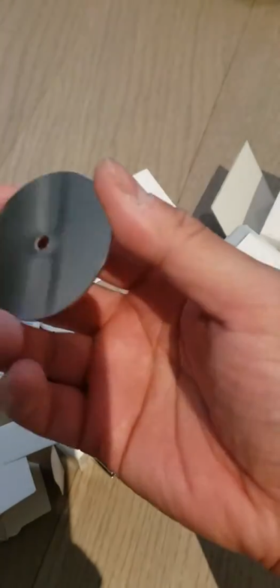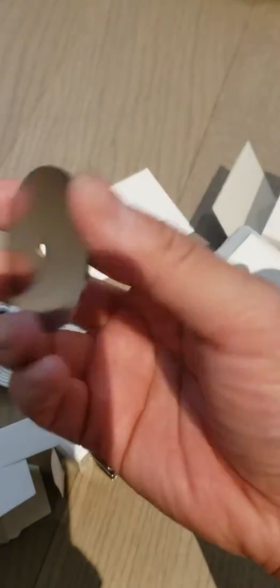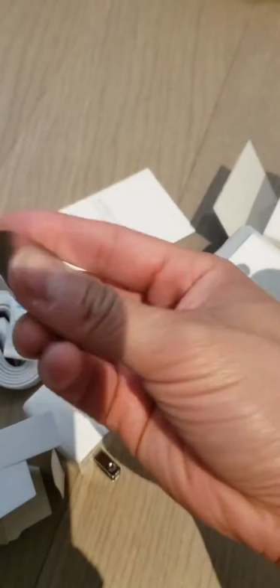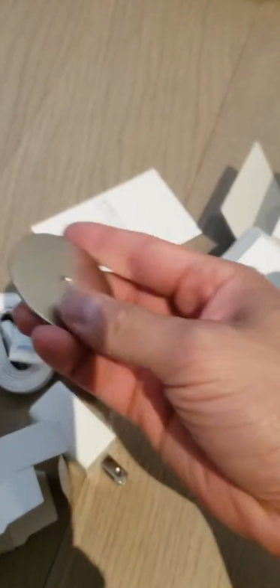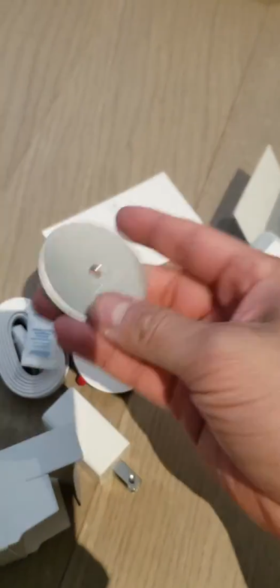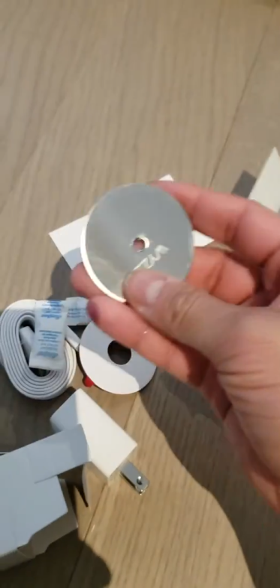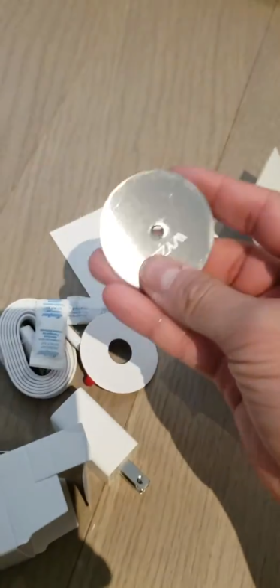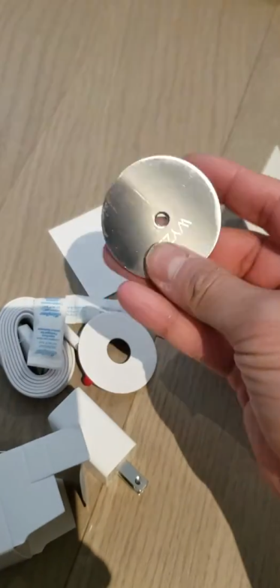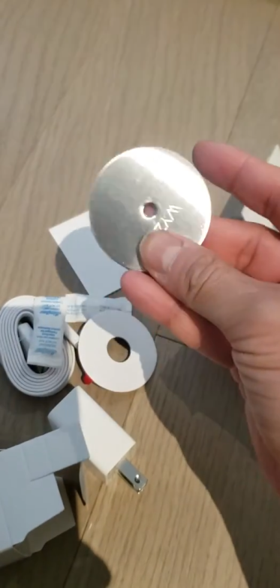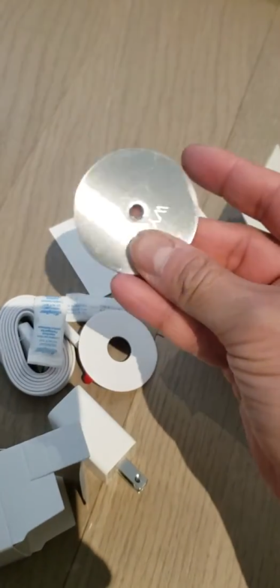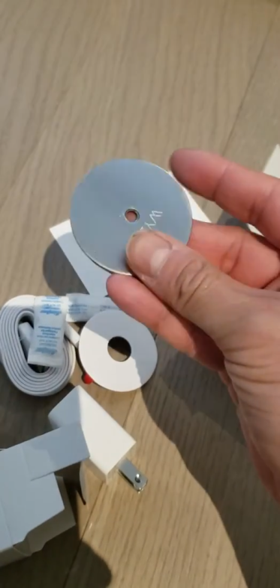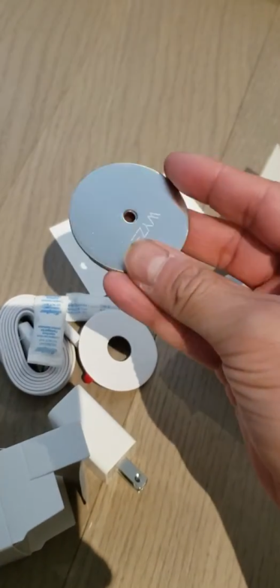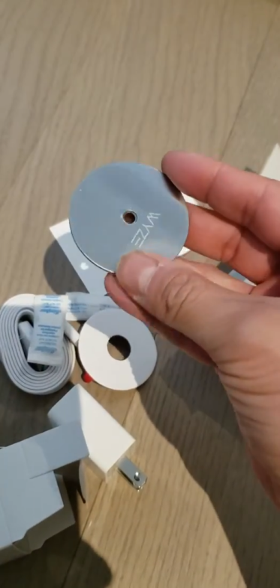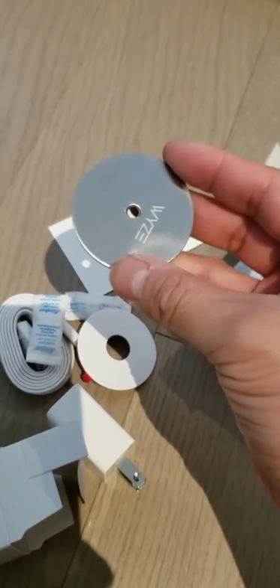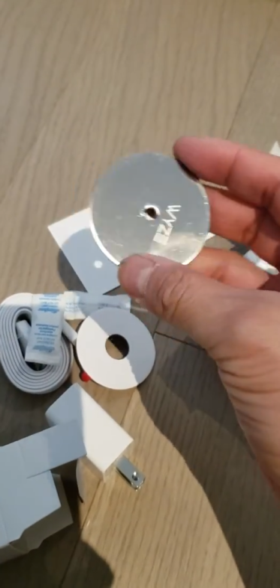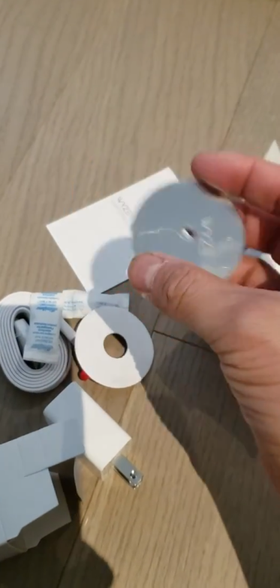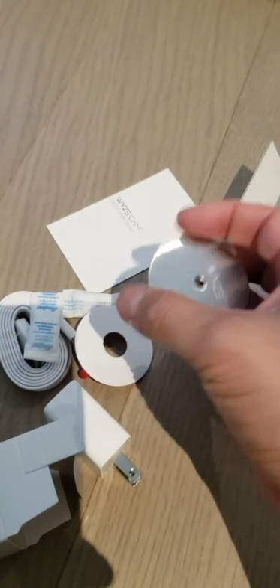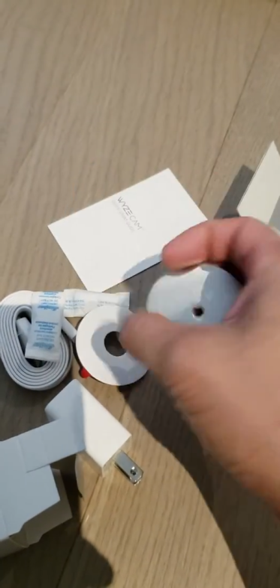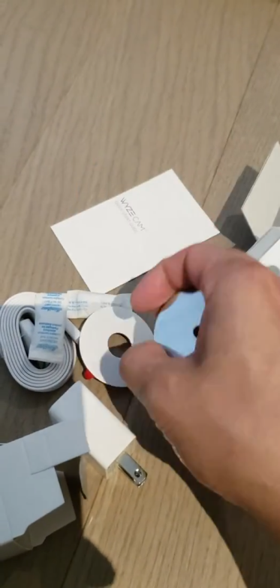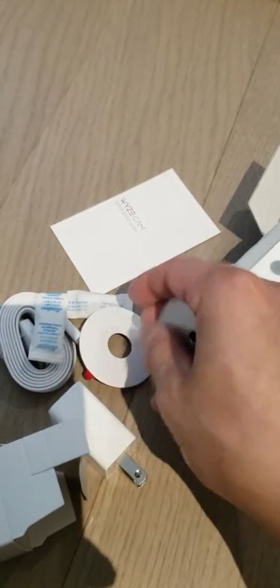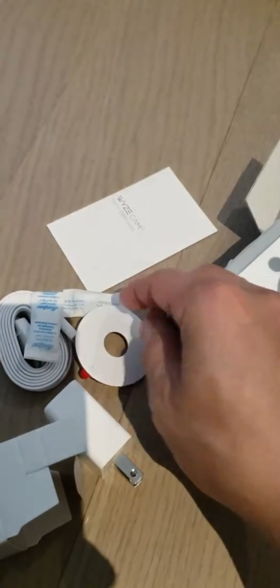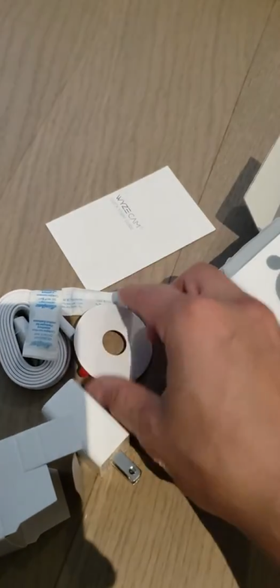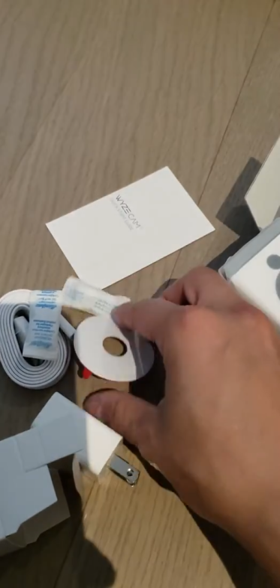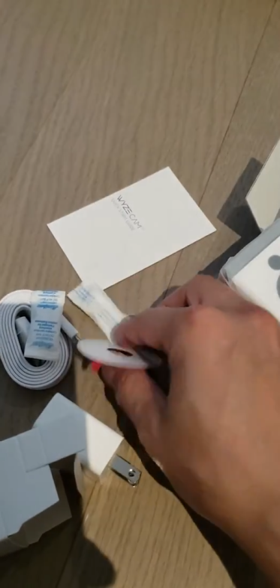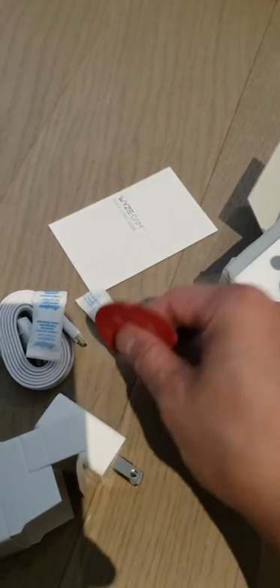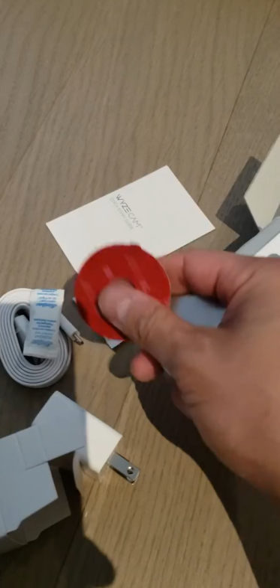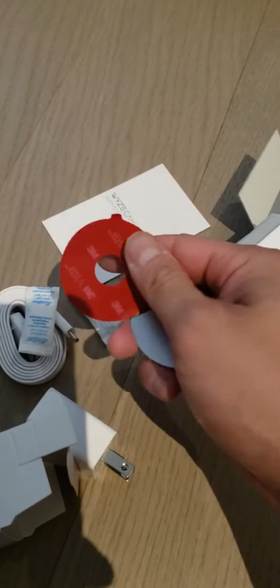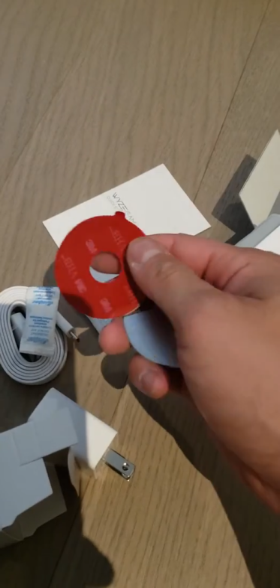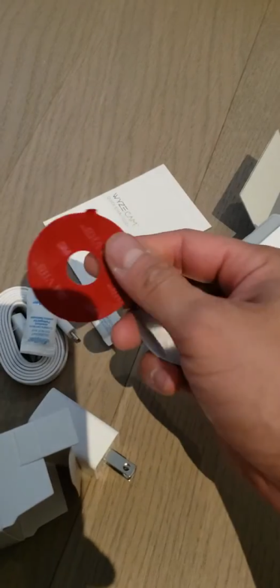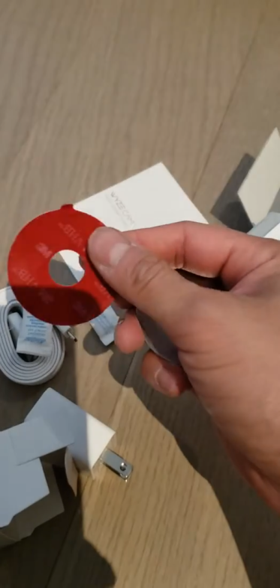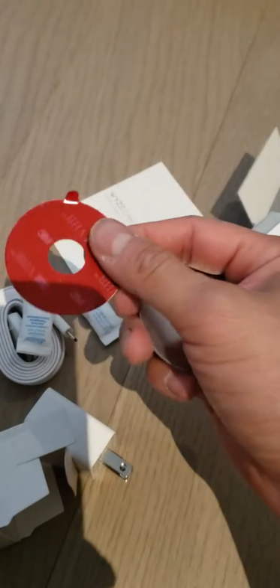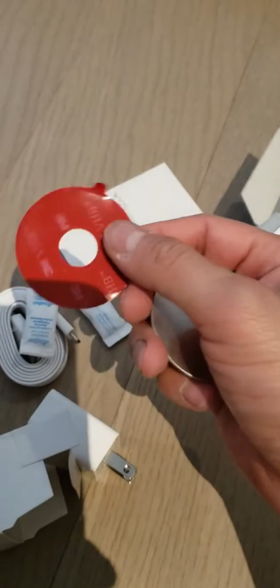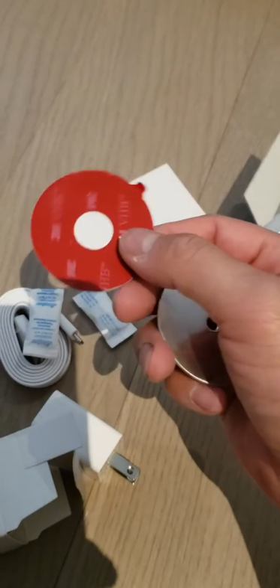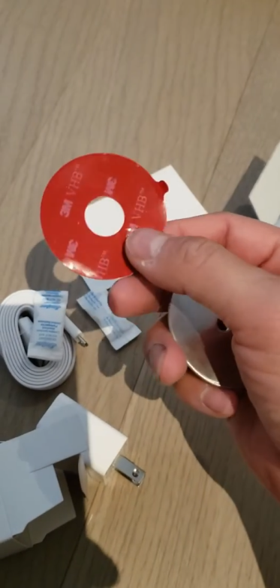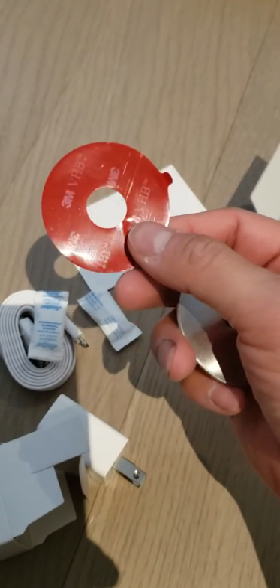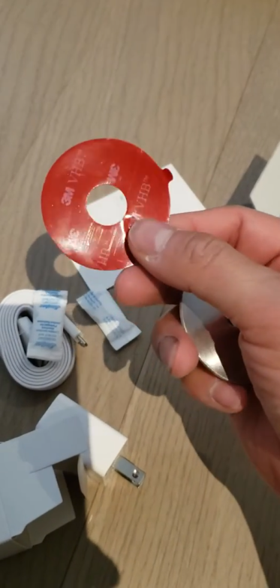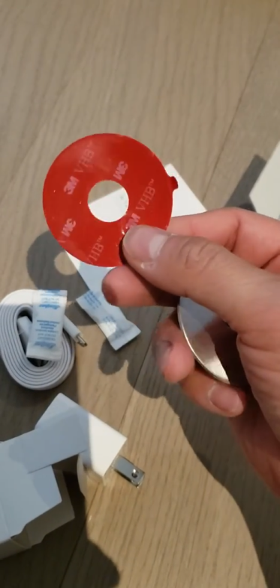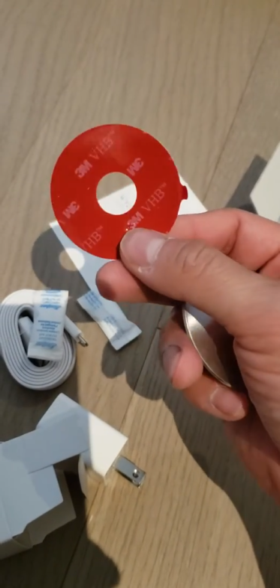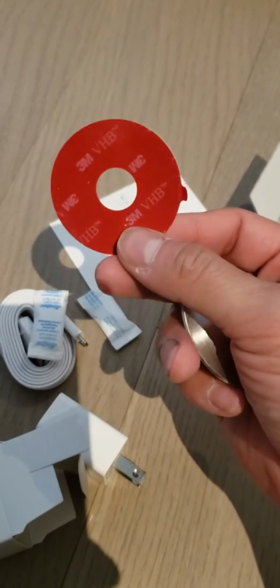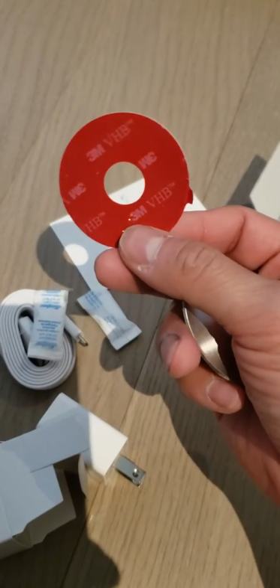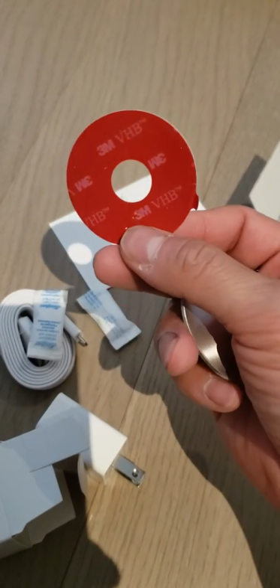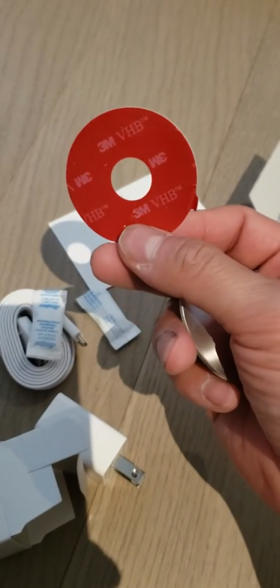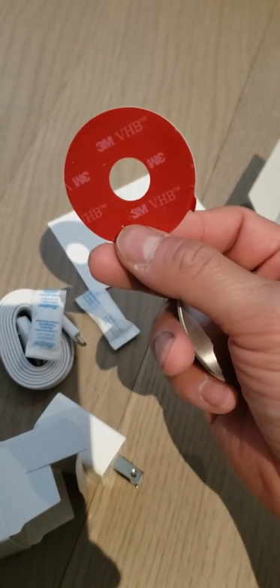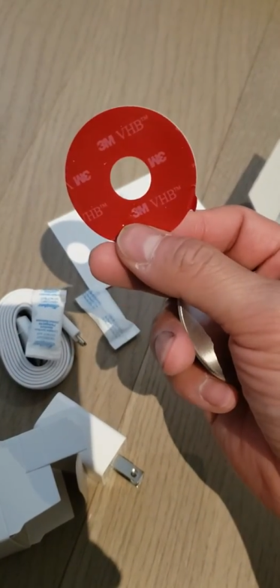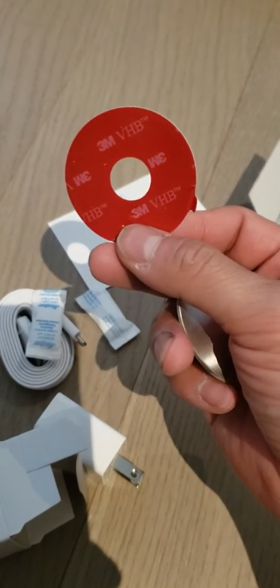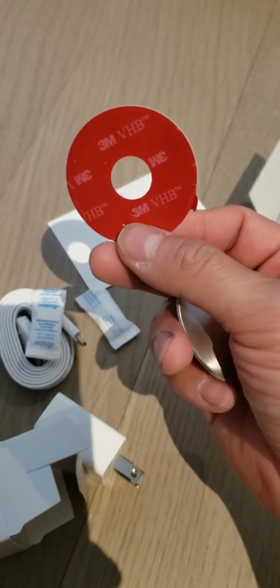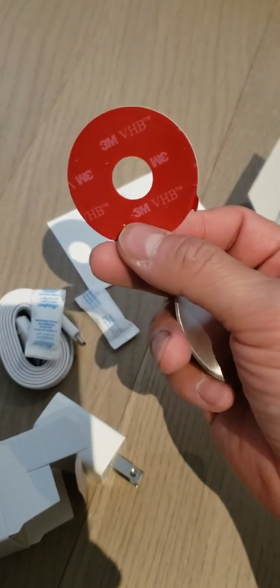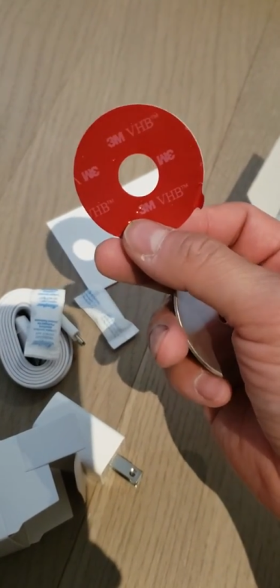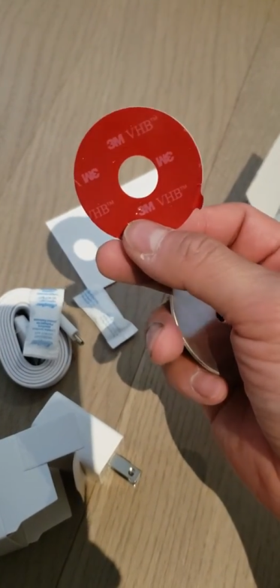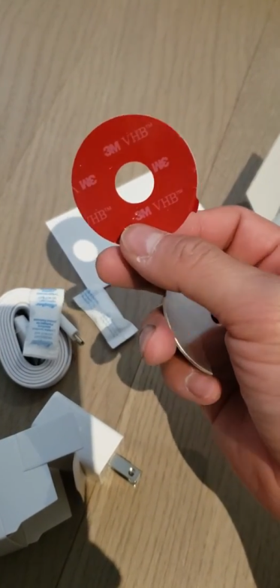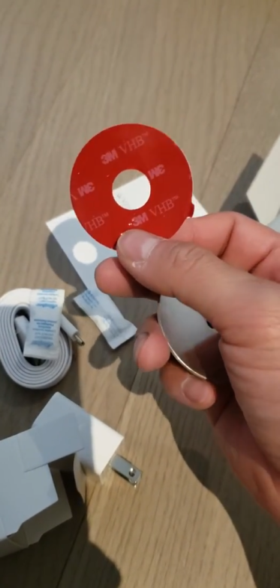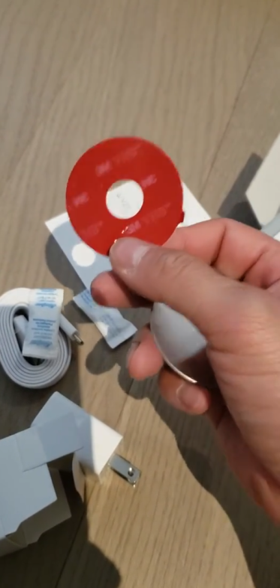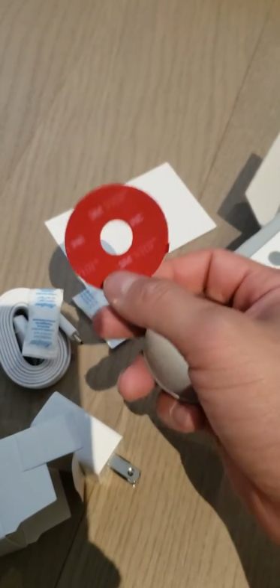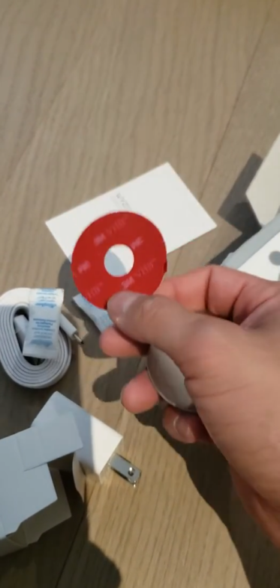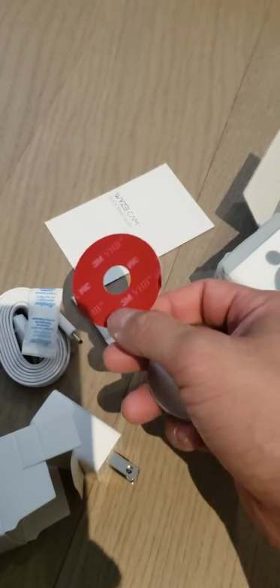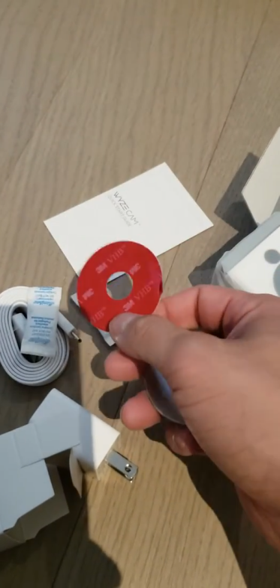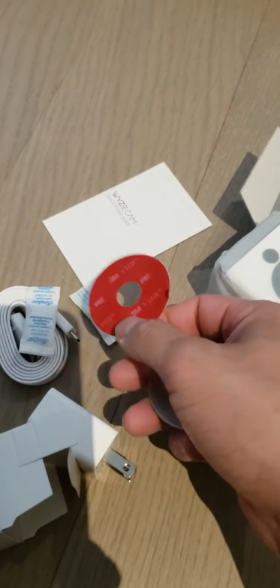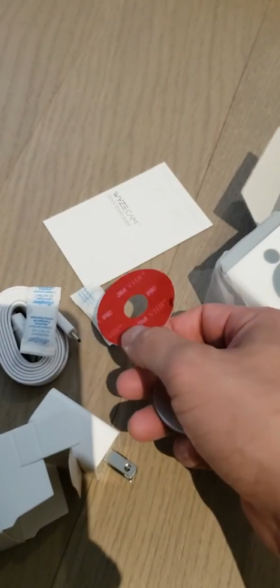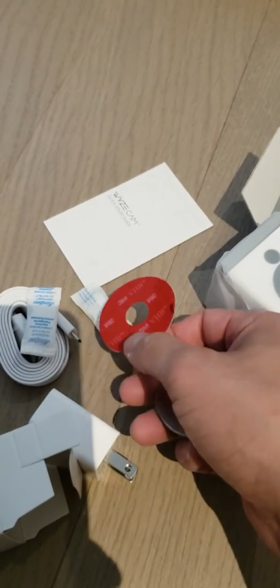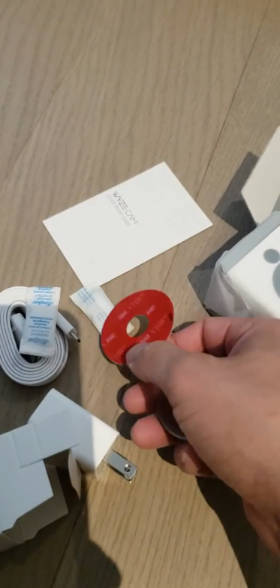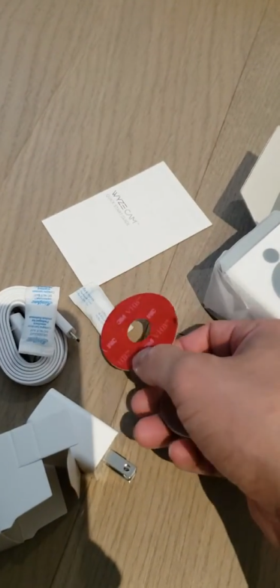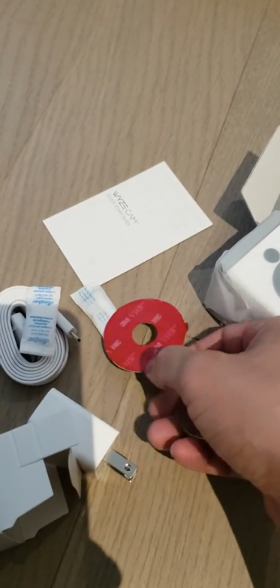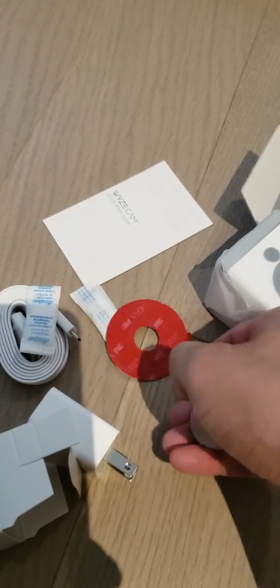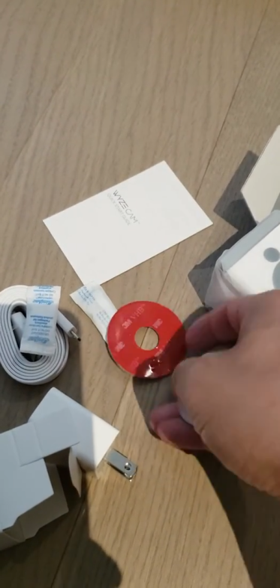There's also a bit of desiccant and a couple of metal plates. I don't know what they are yet because I haven't read the manual, but I'm going to guess they're to mount it.